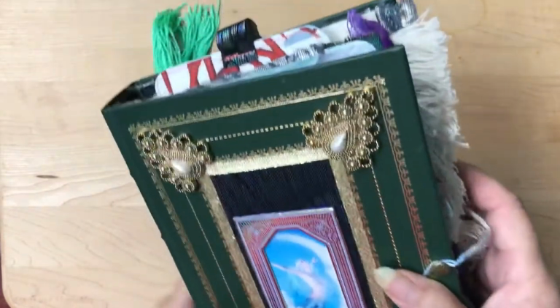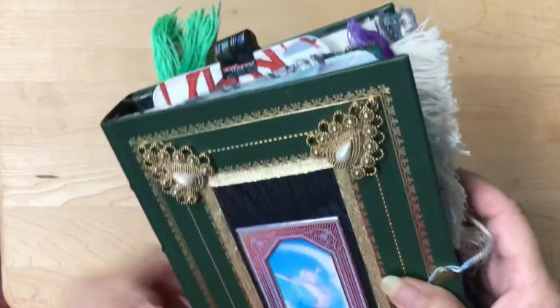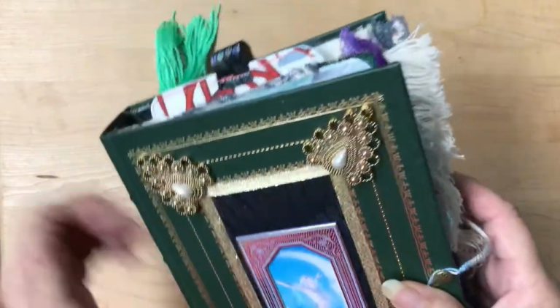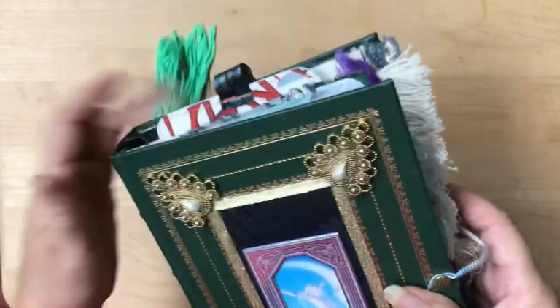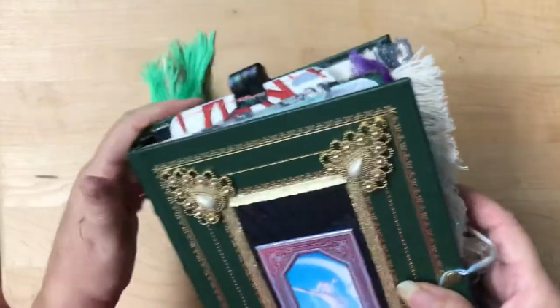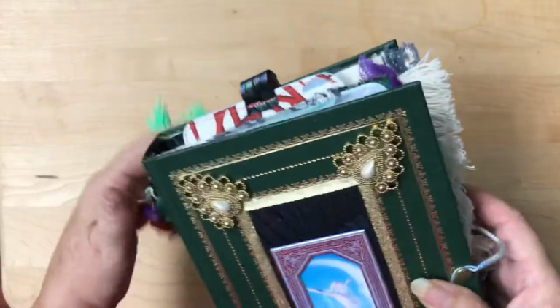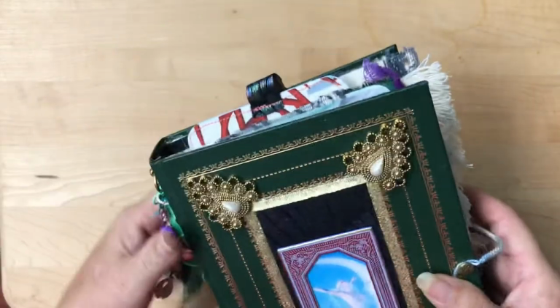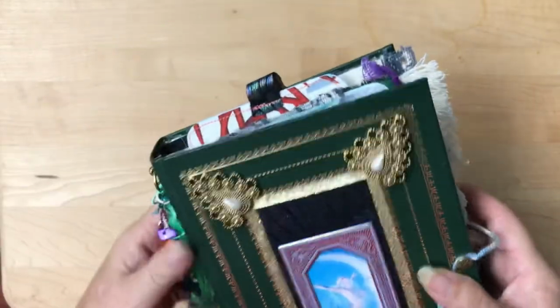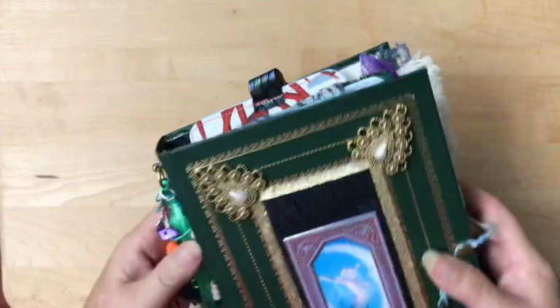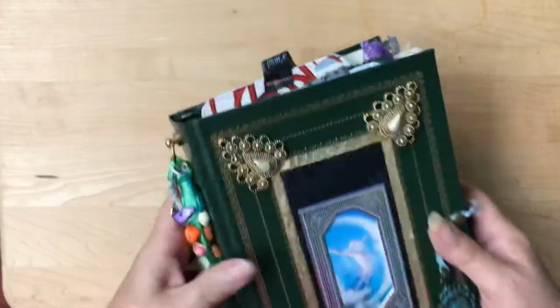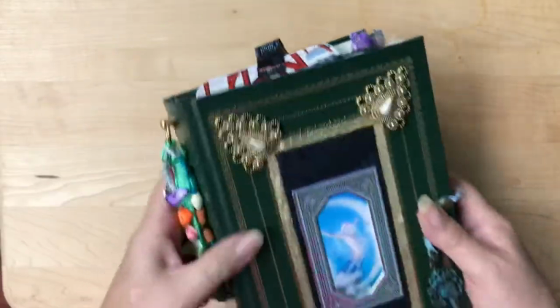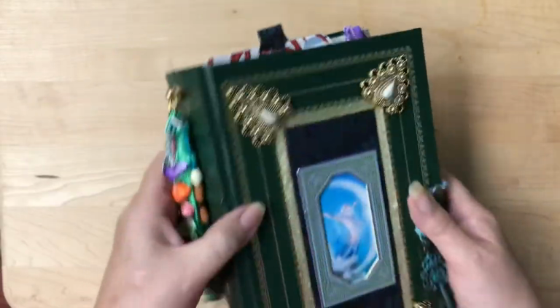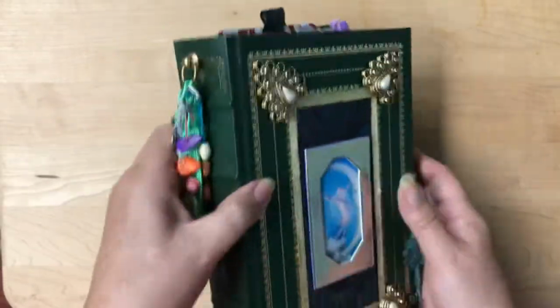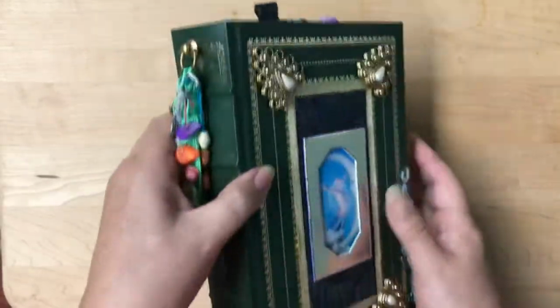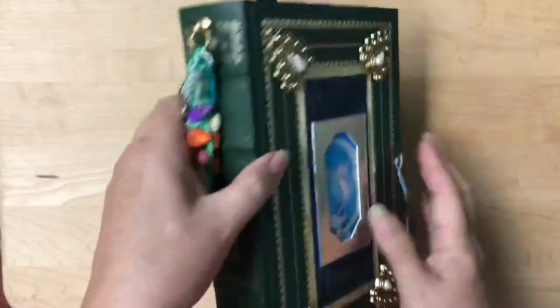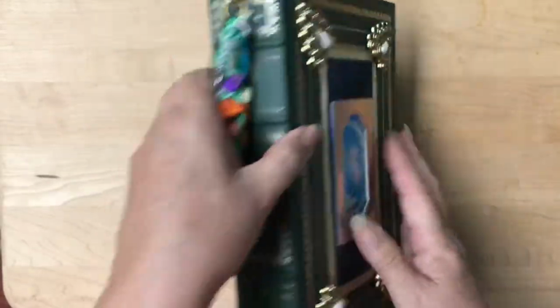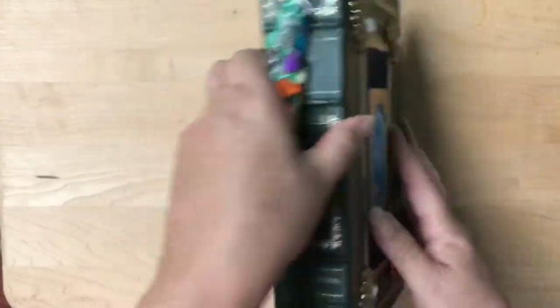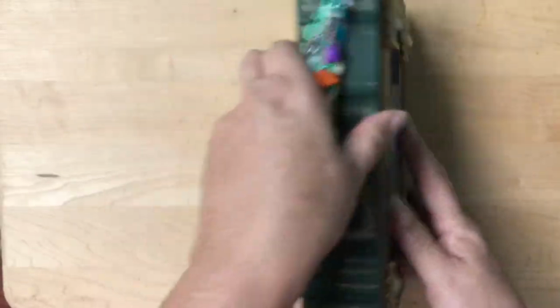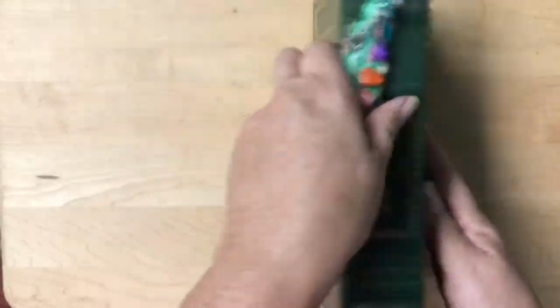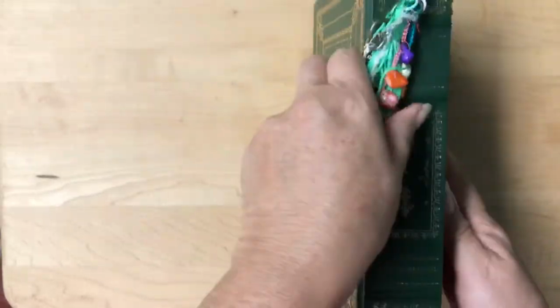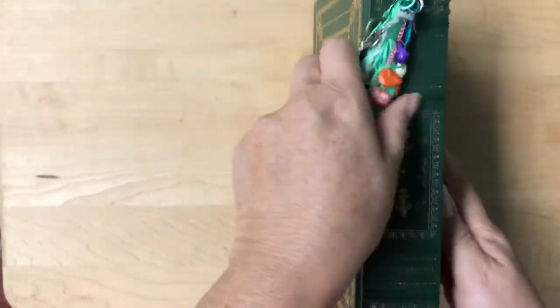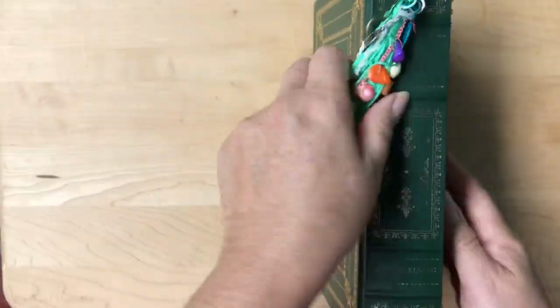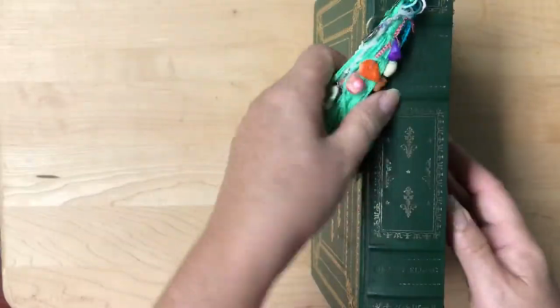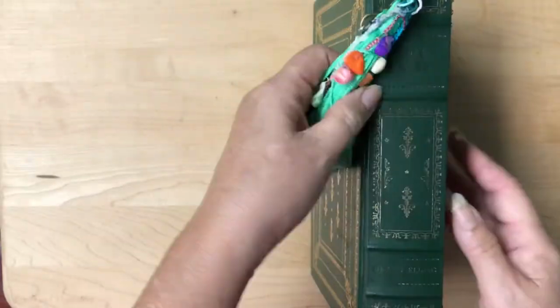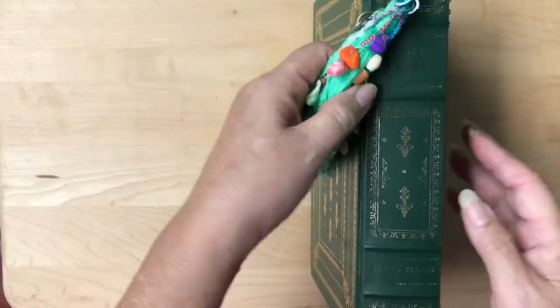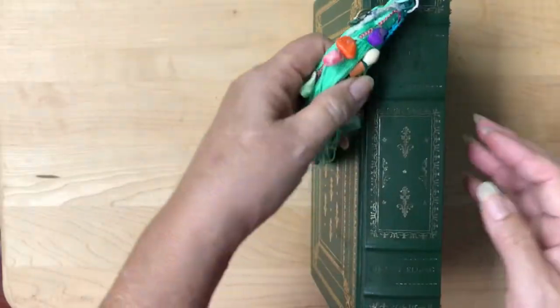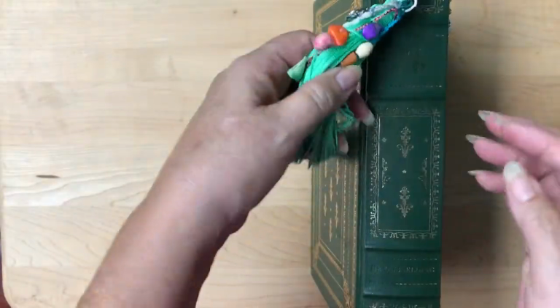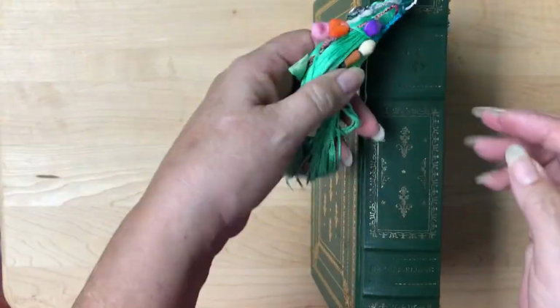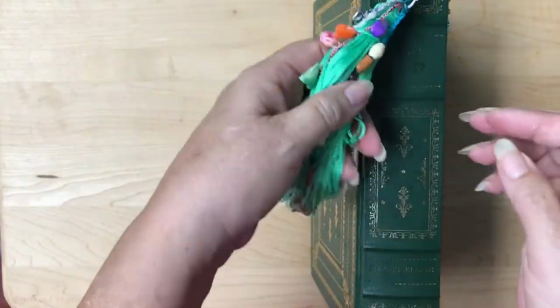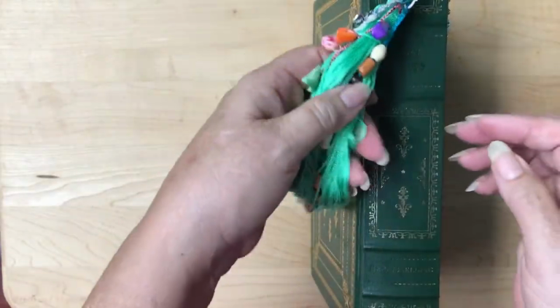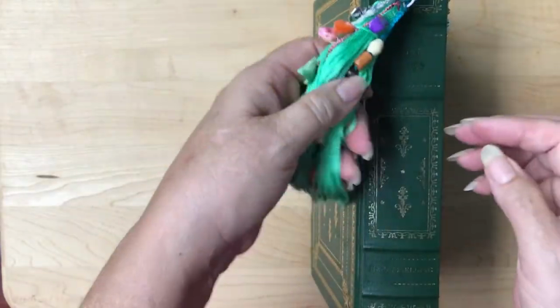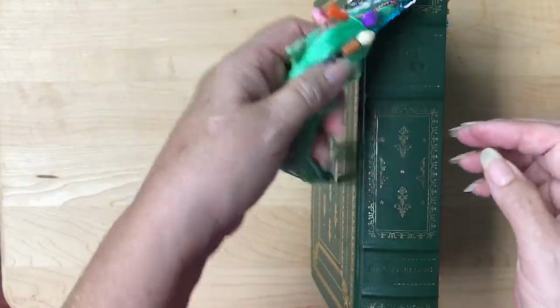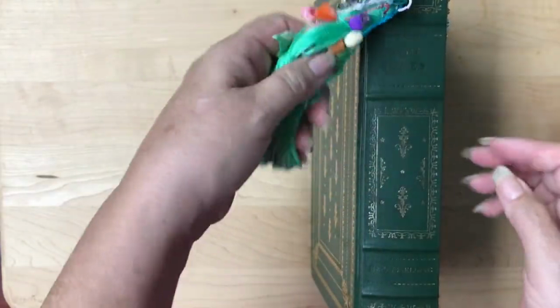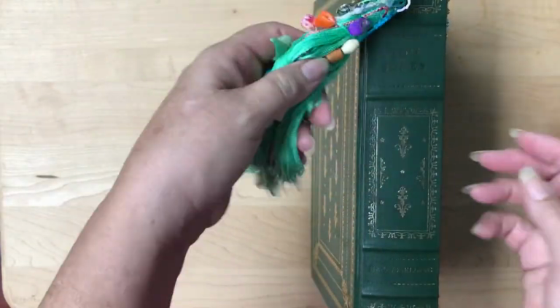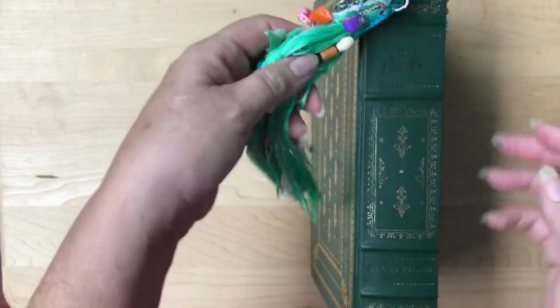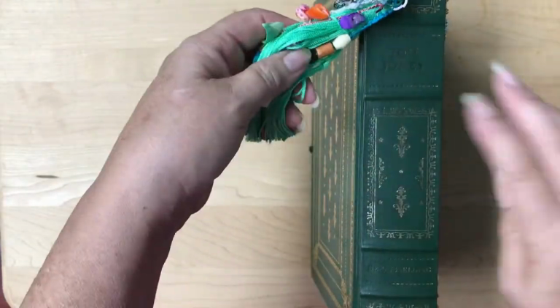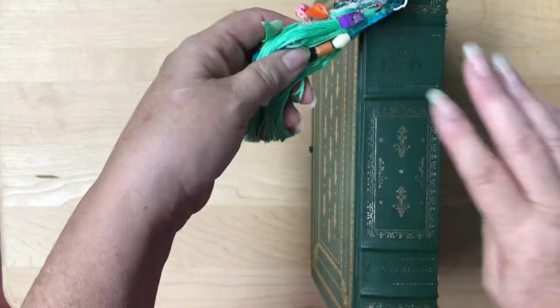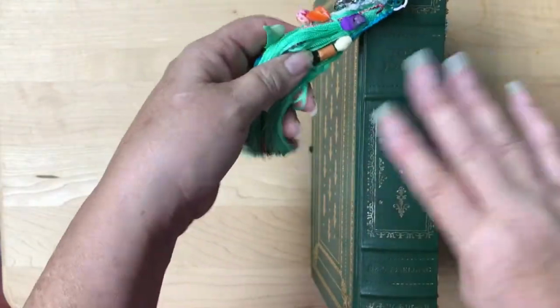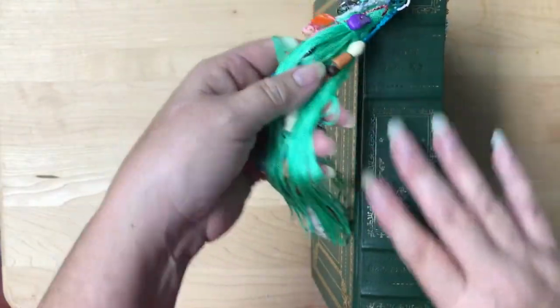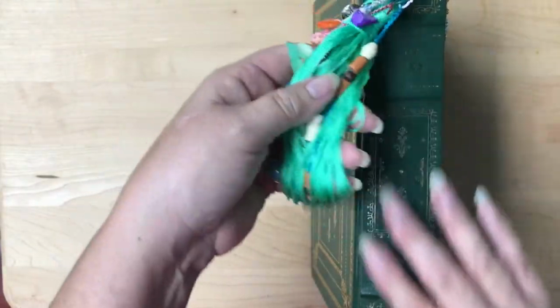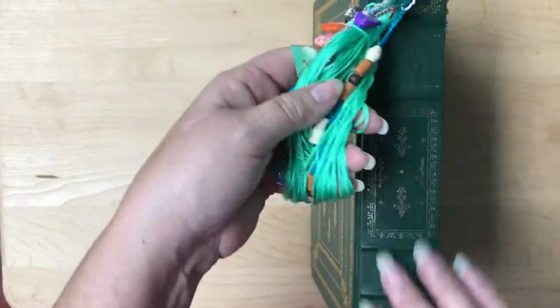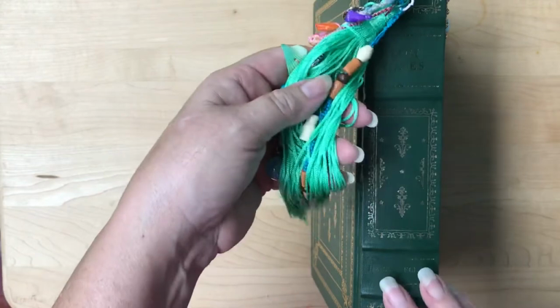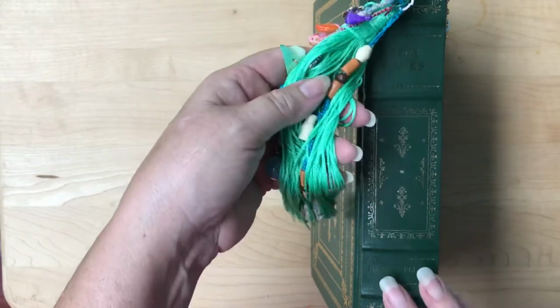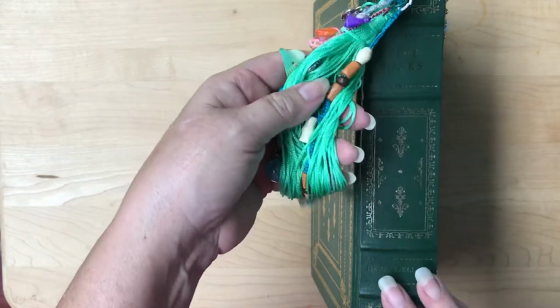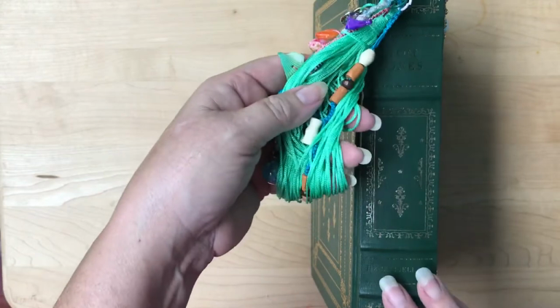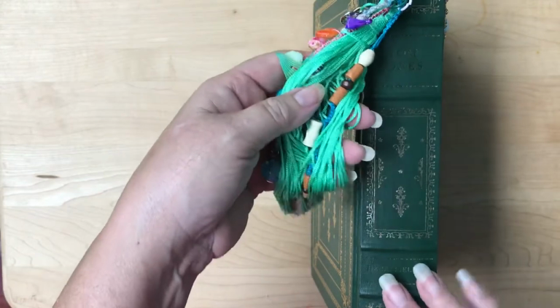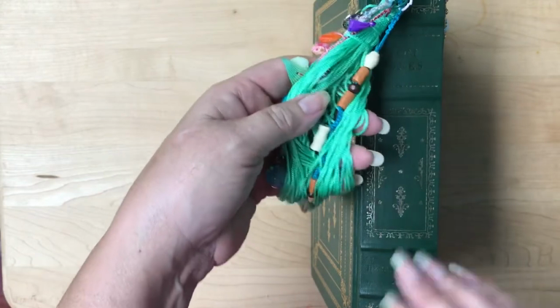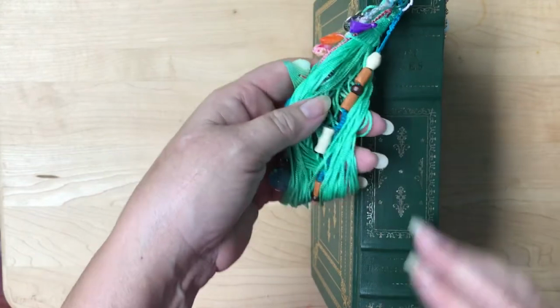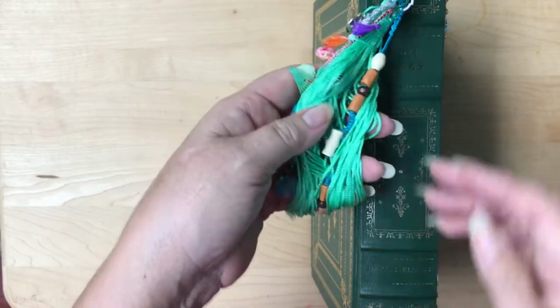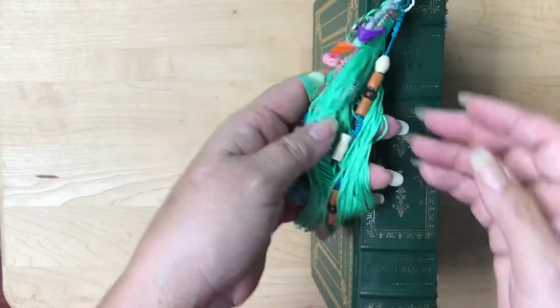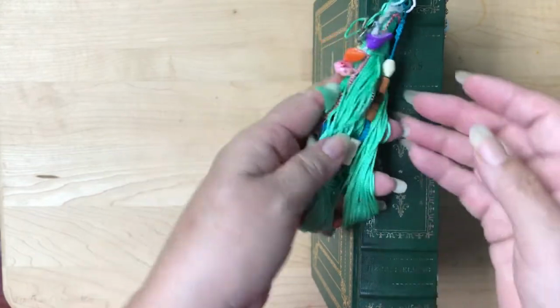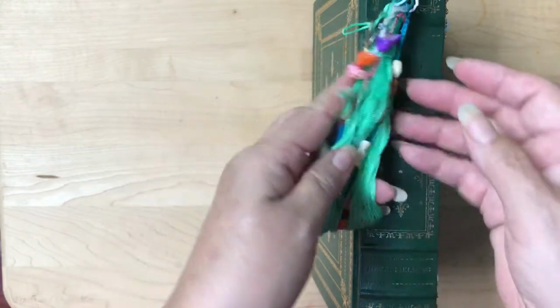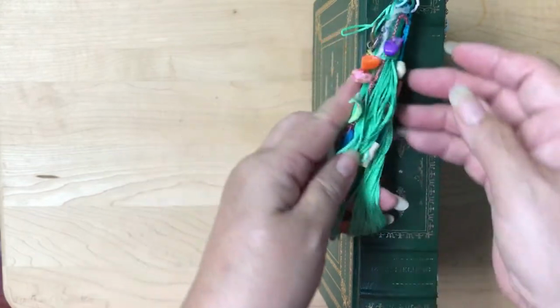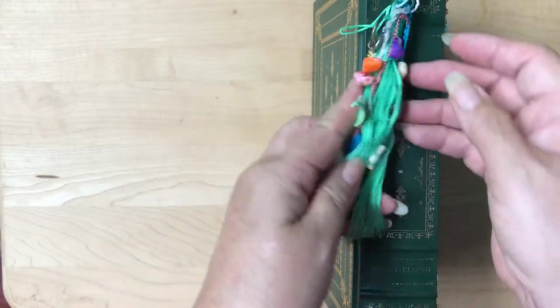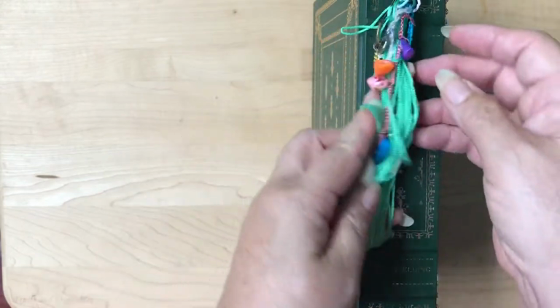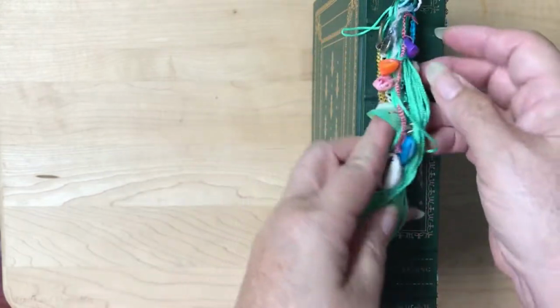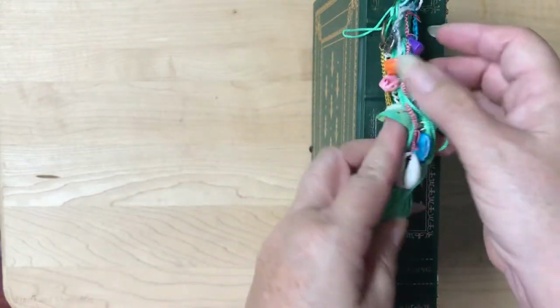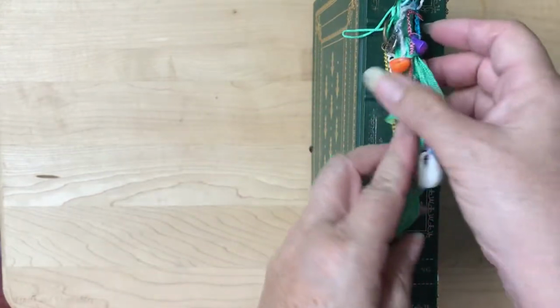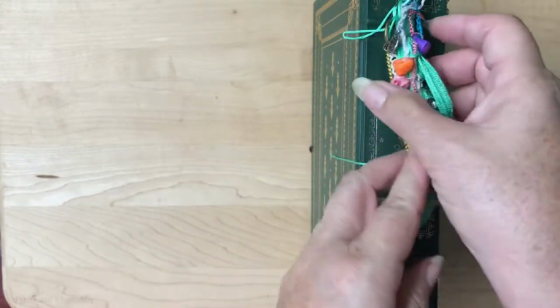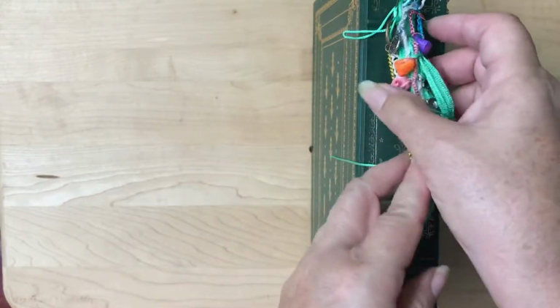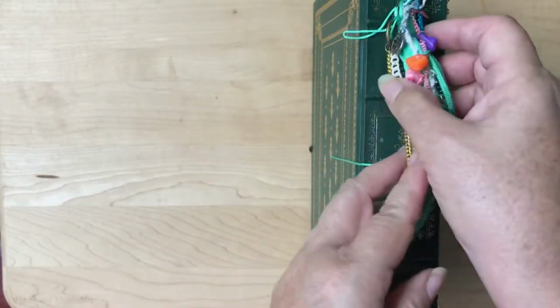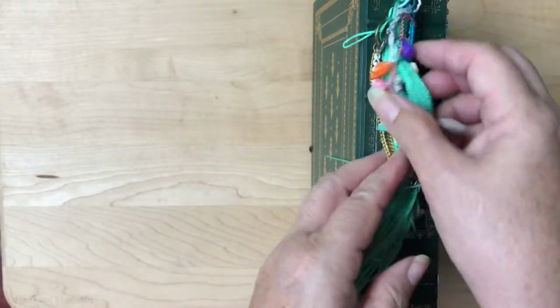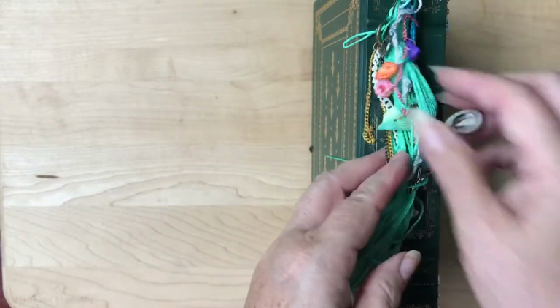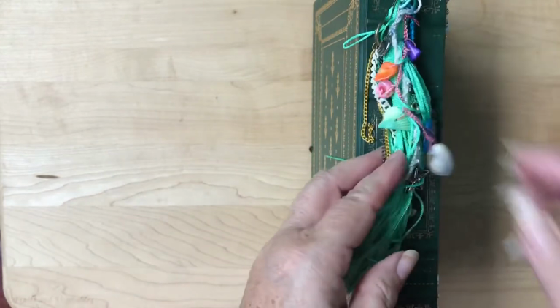Now on the side — this is the original spine. I decided not to even cover it.